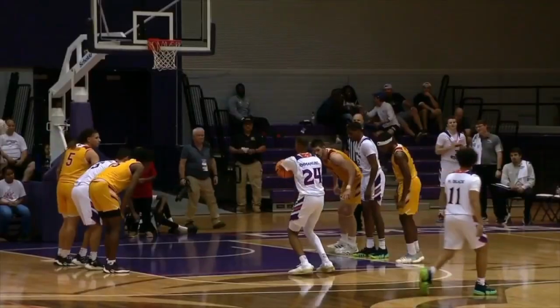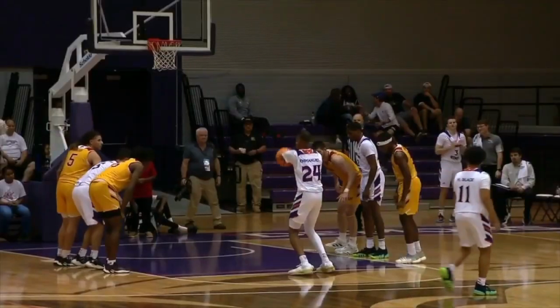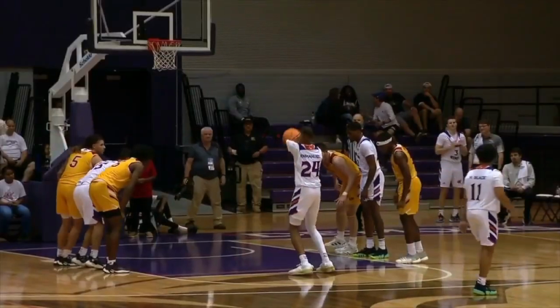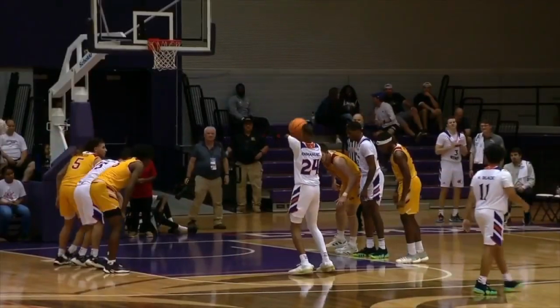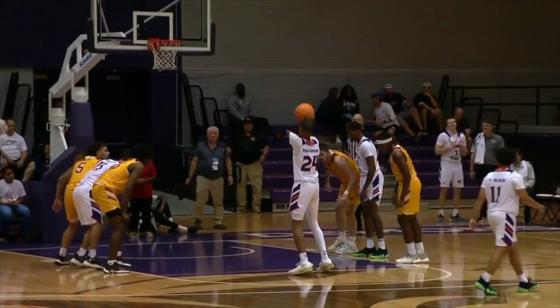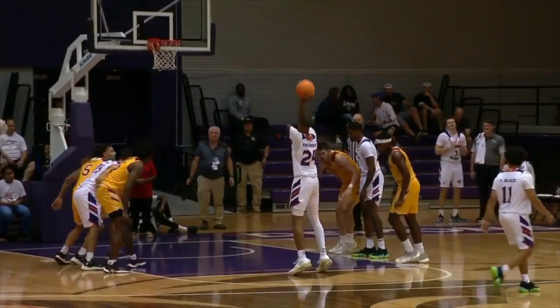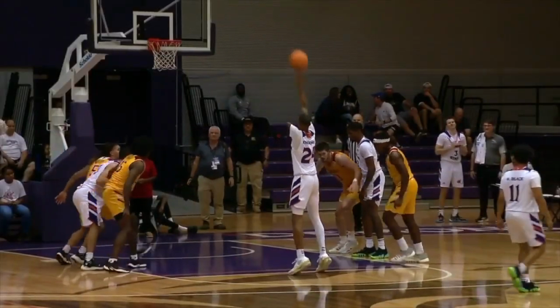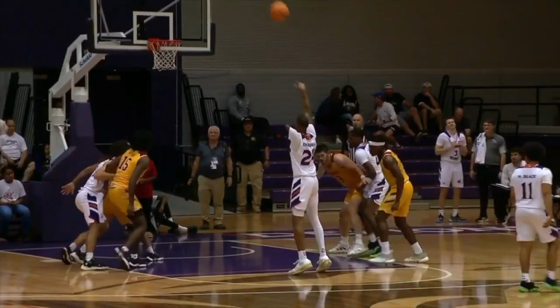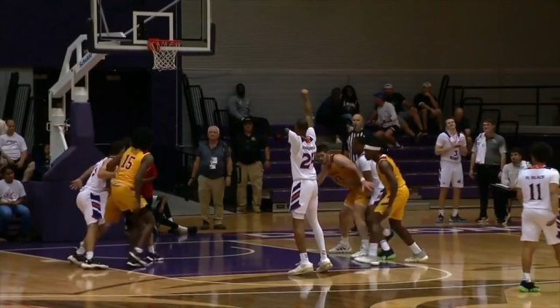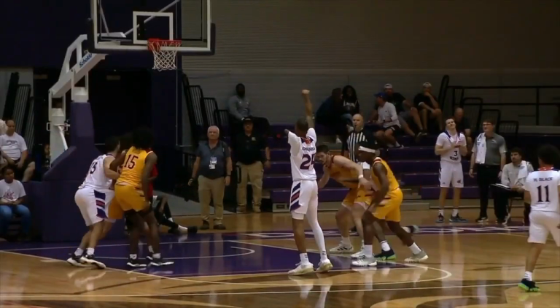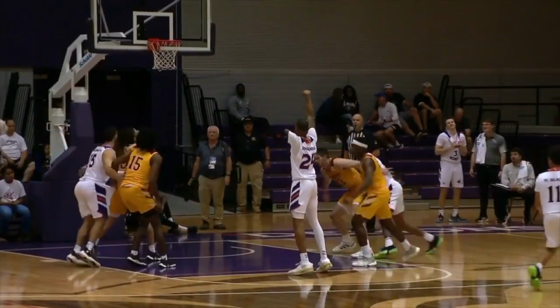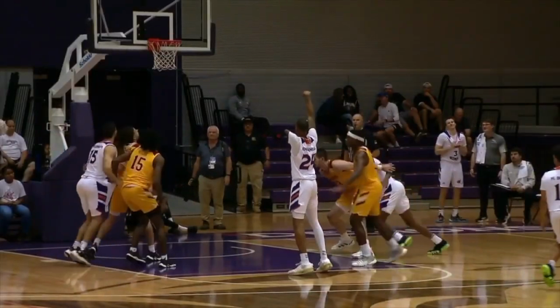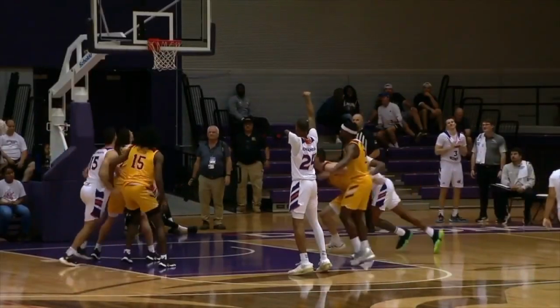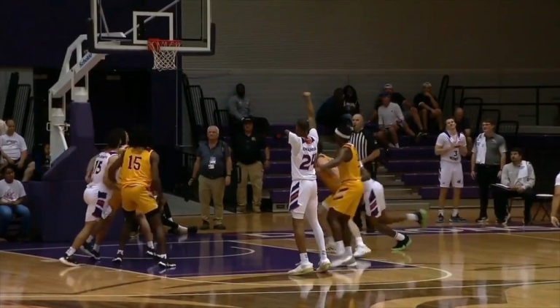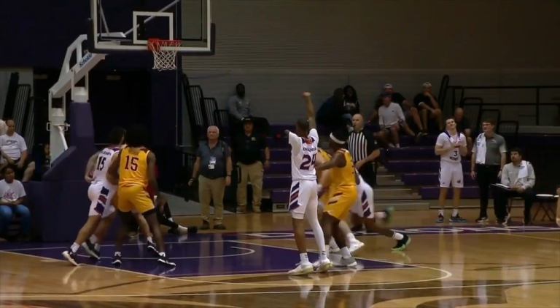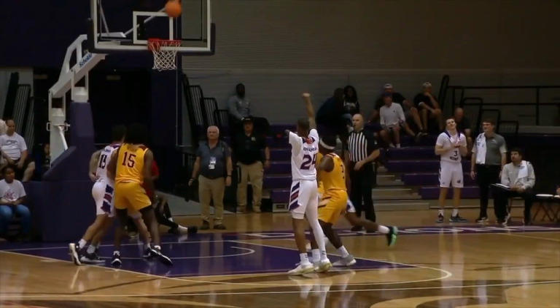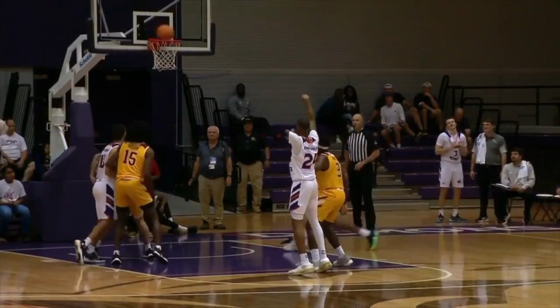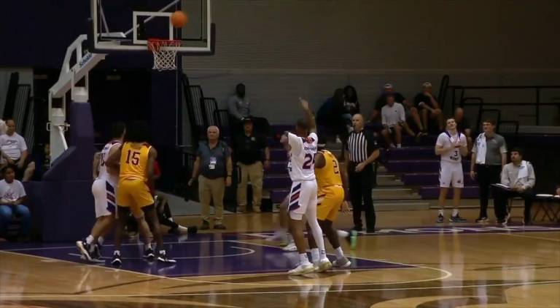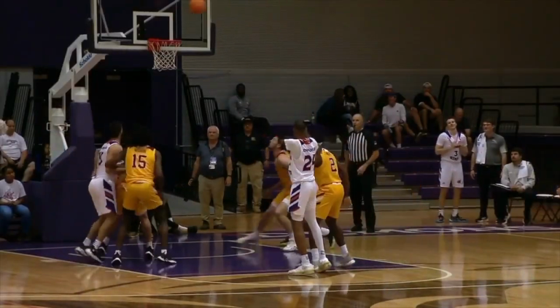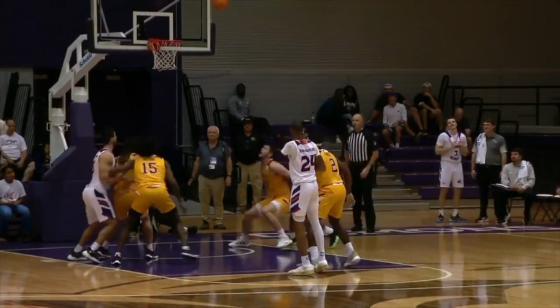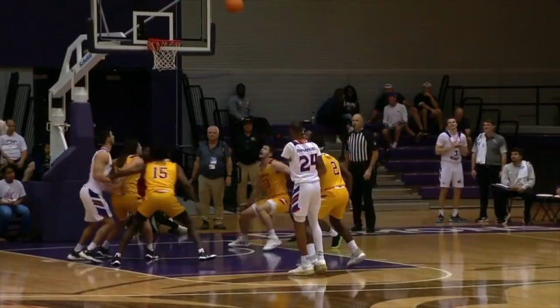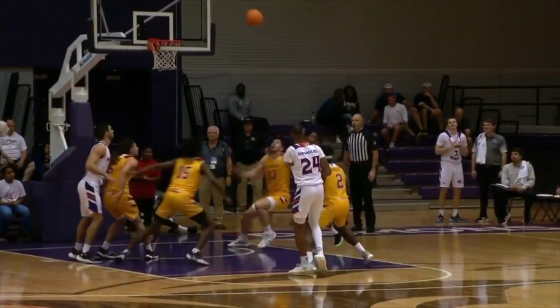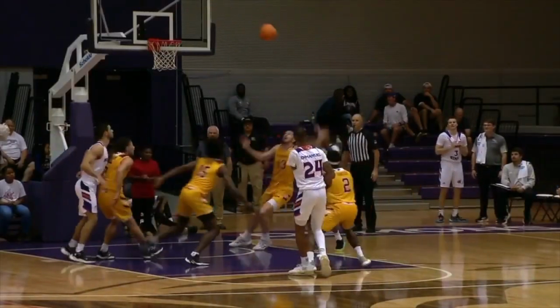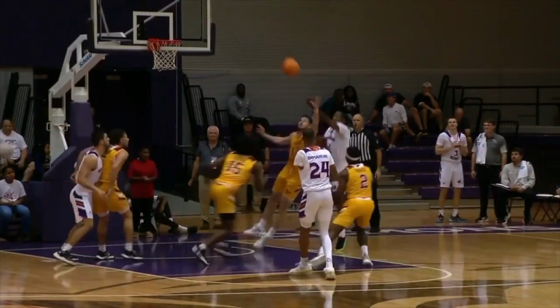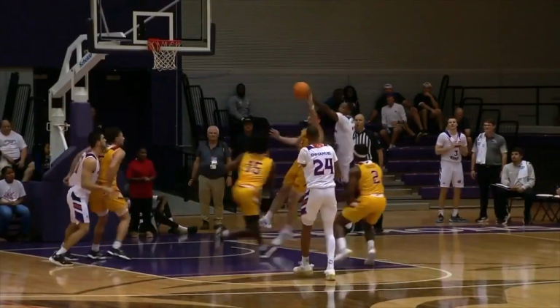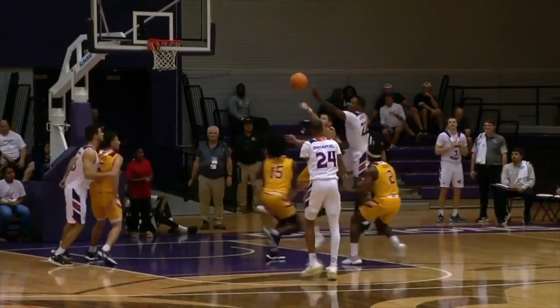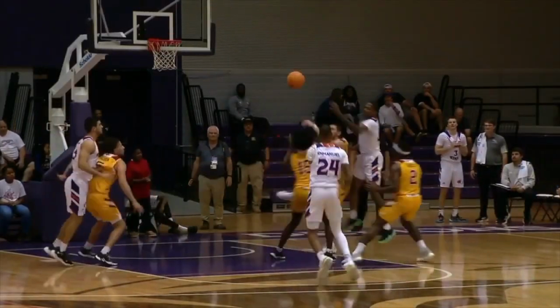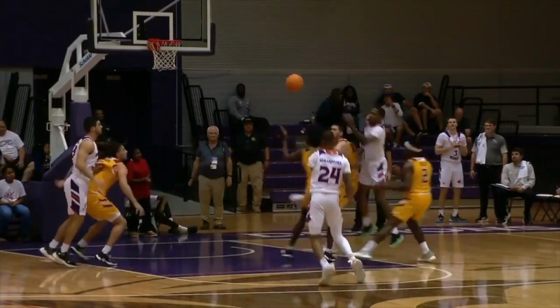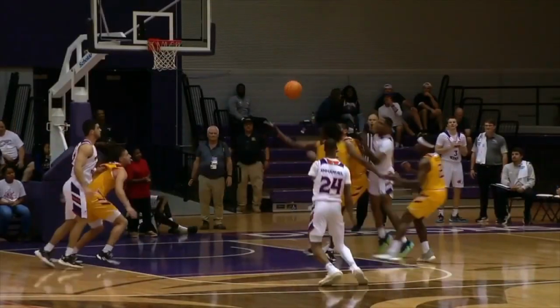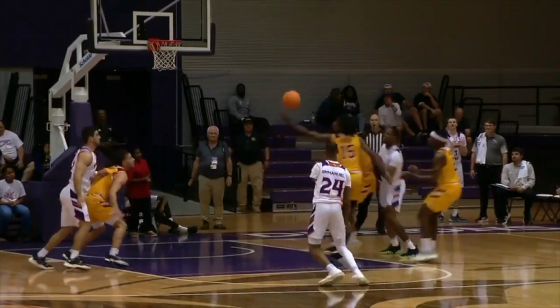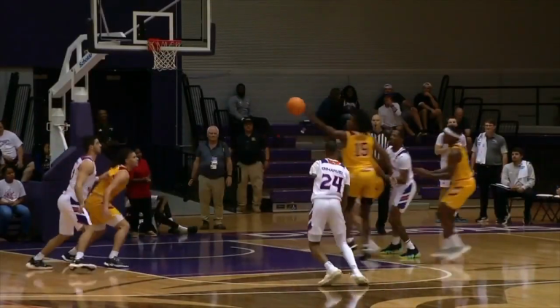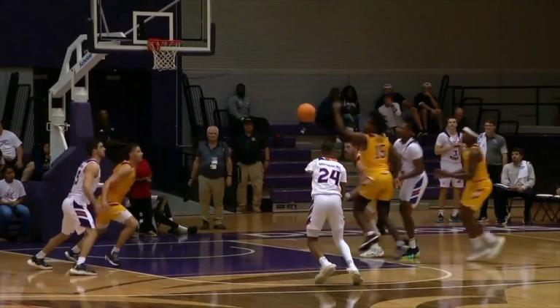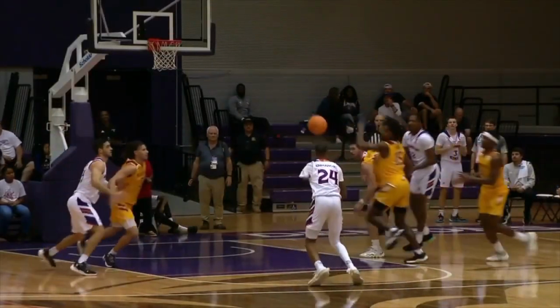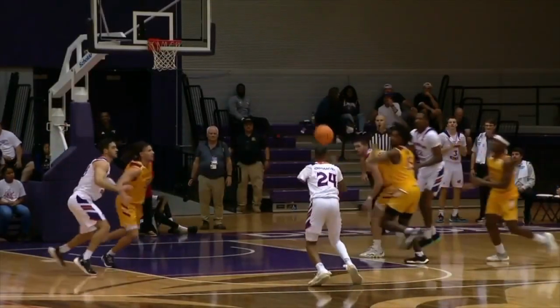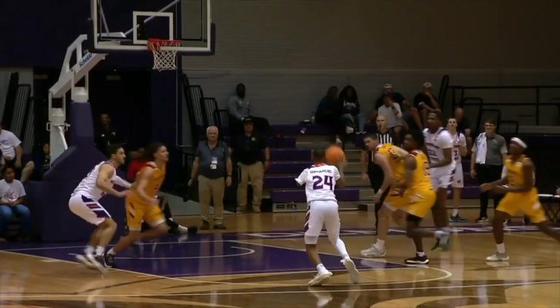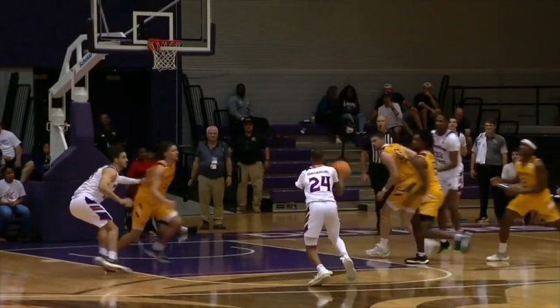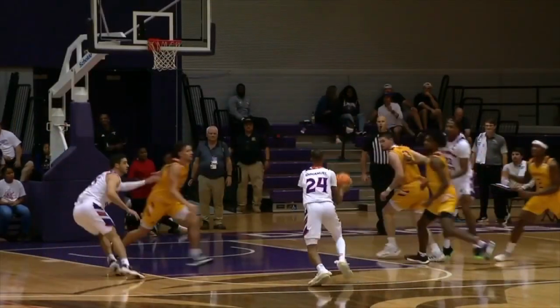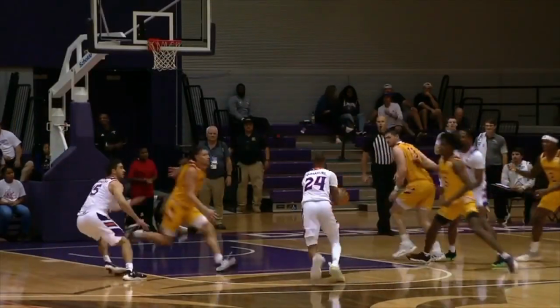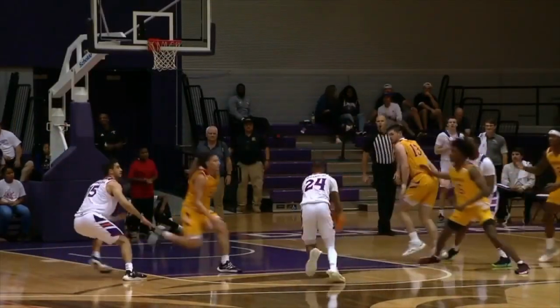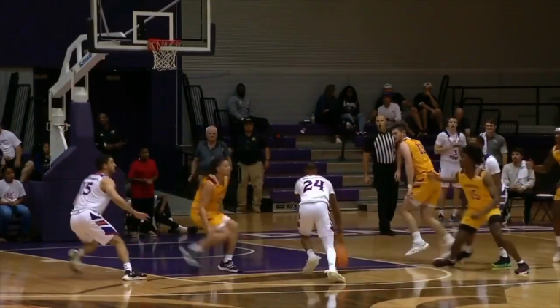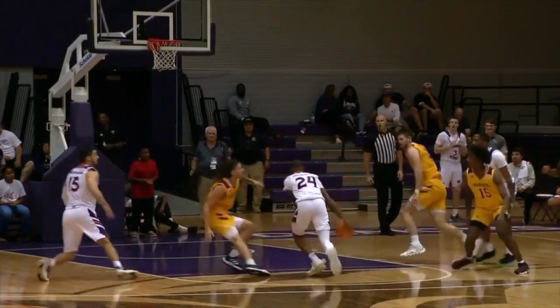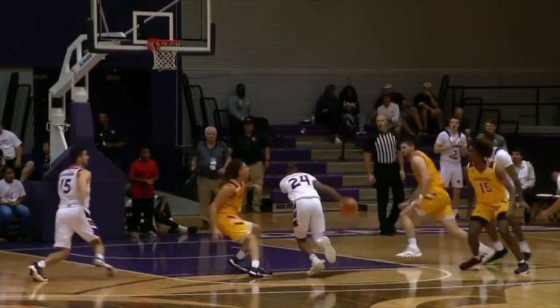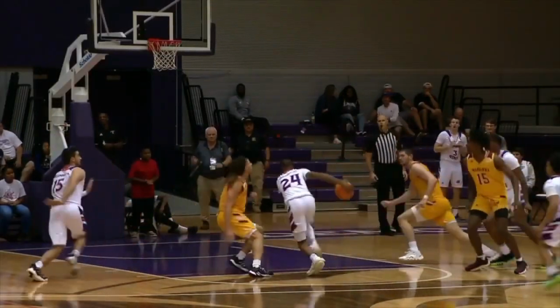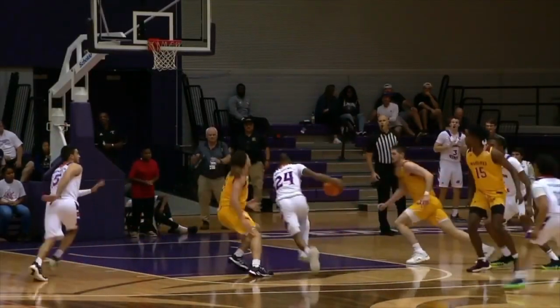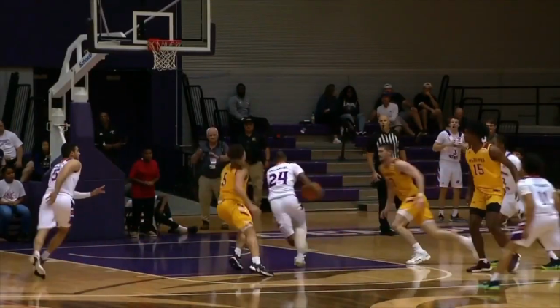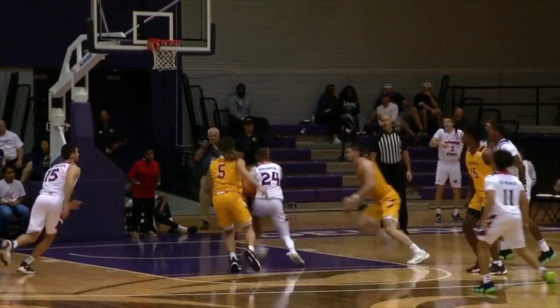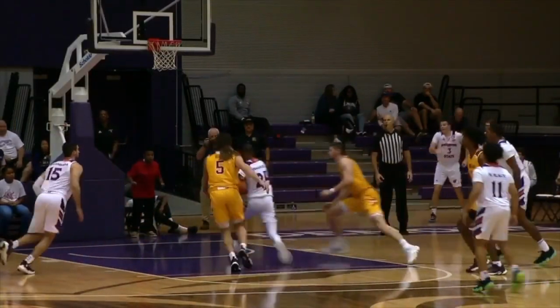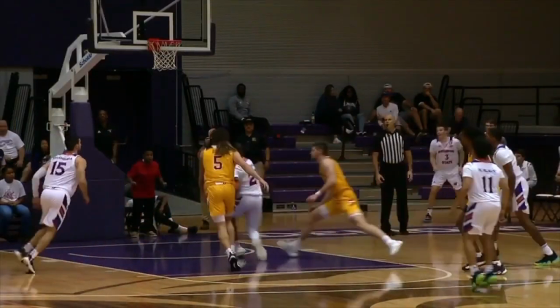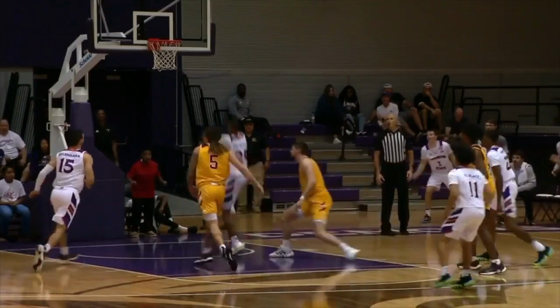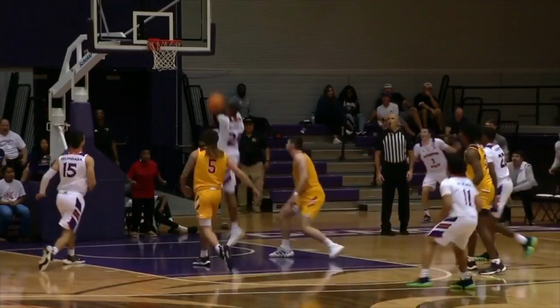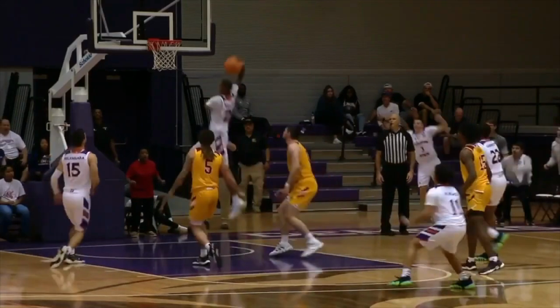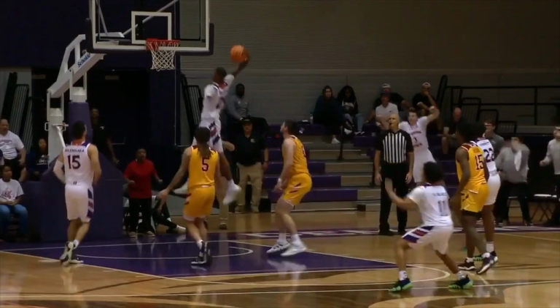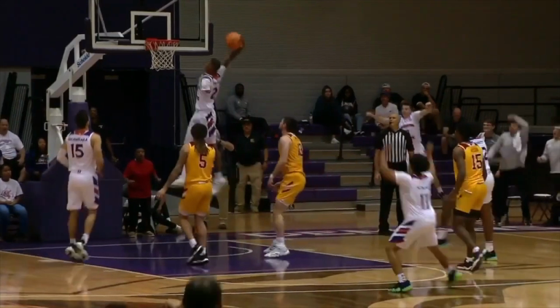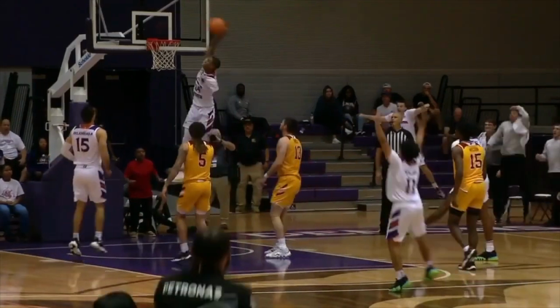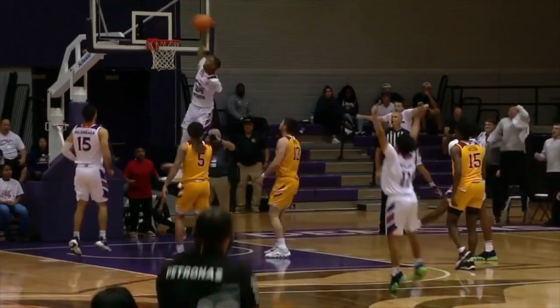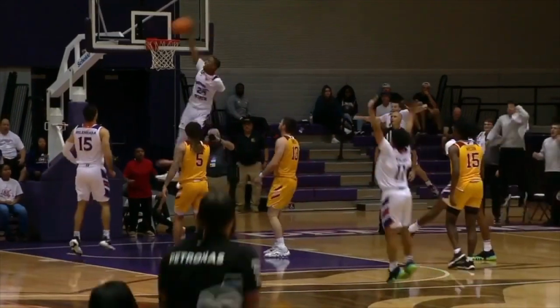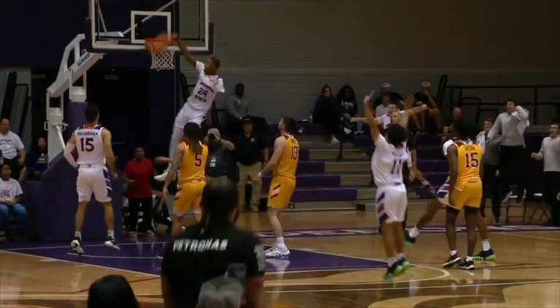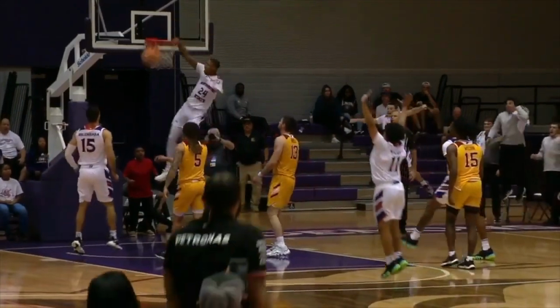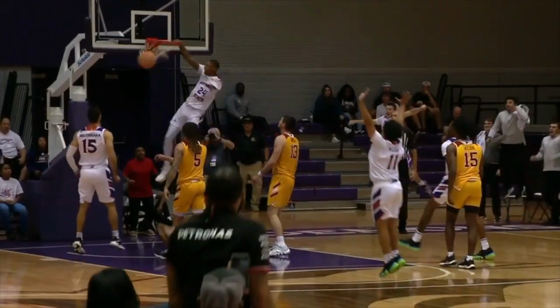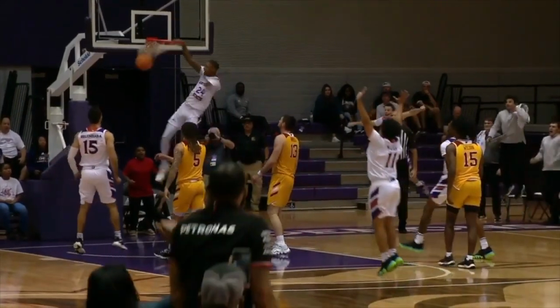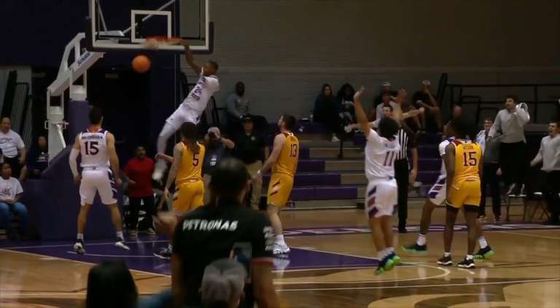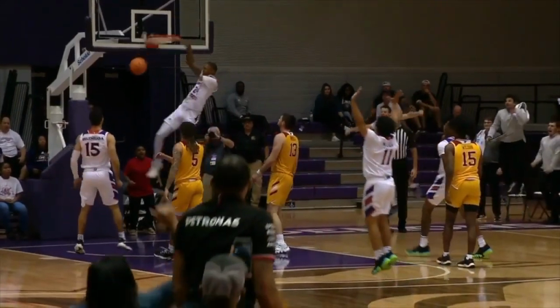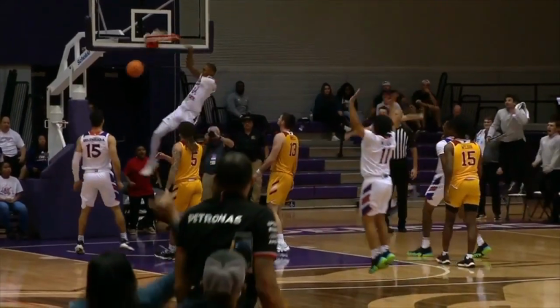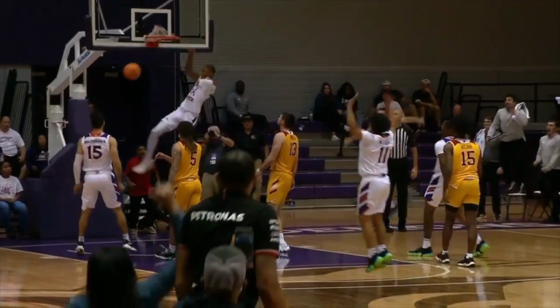We're going to replay this one. Nice back tap by Cedric Garrett, right to Emanuel, and look out below.